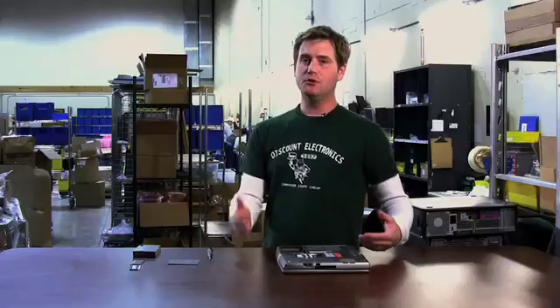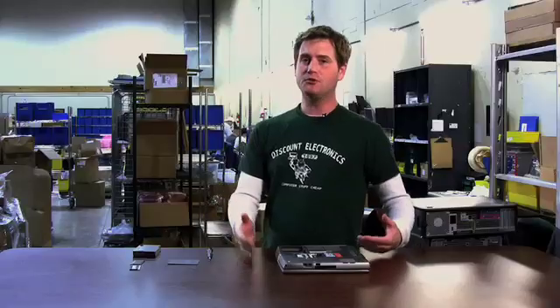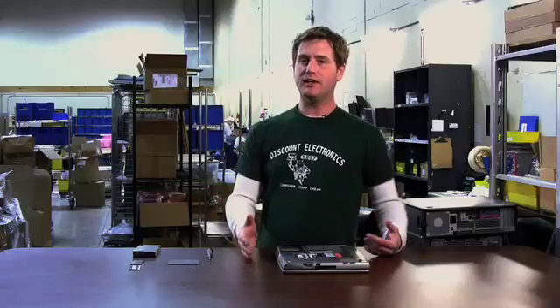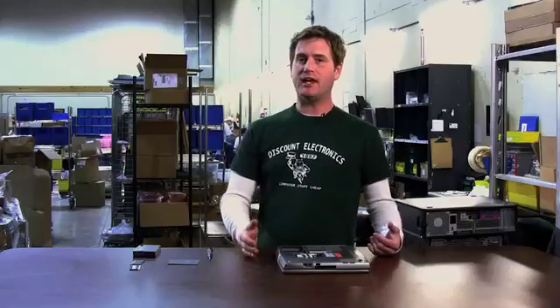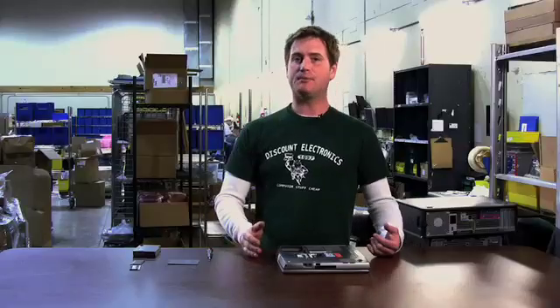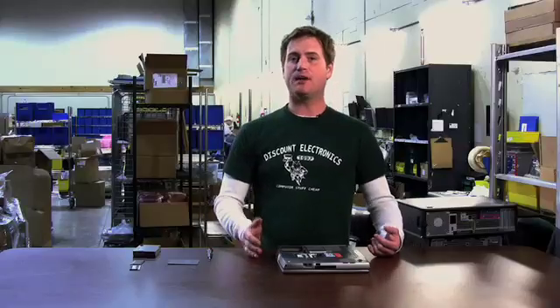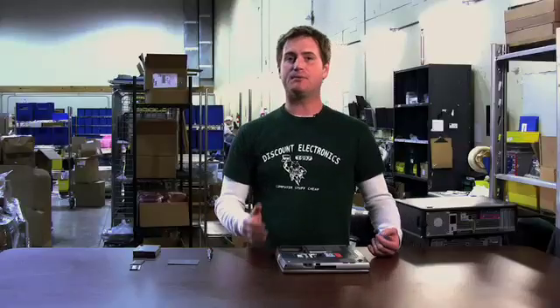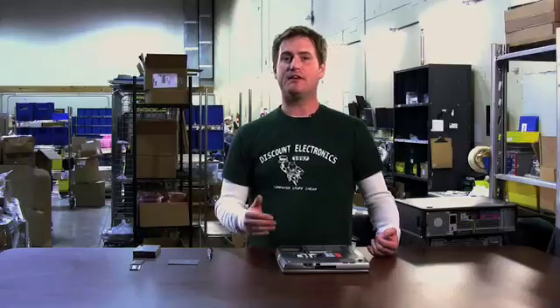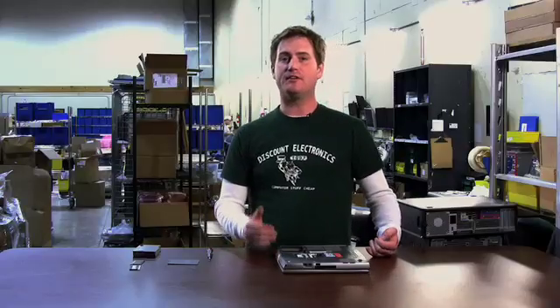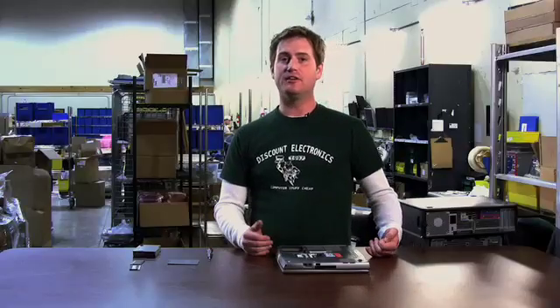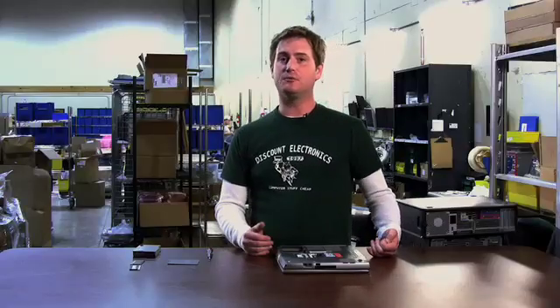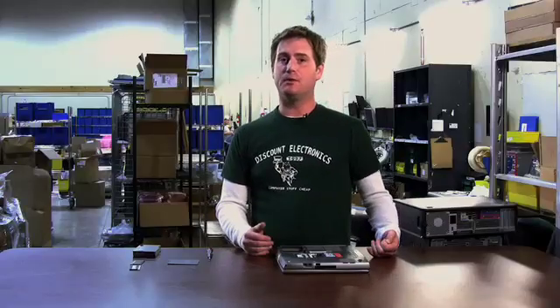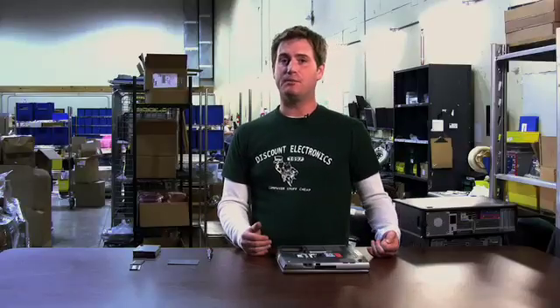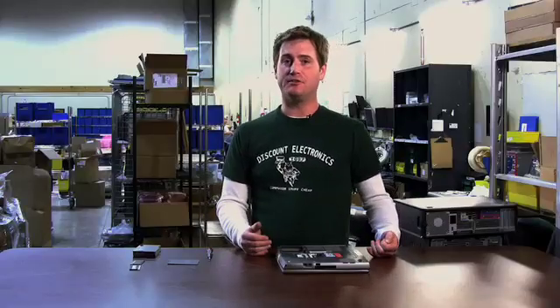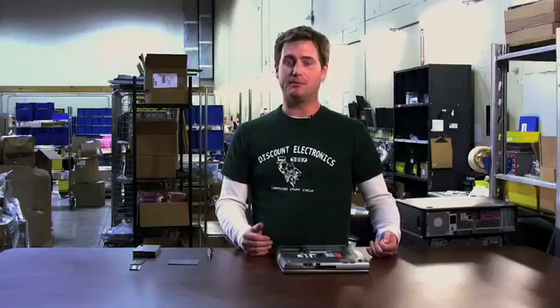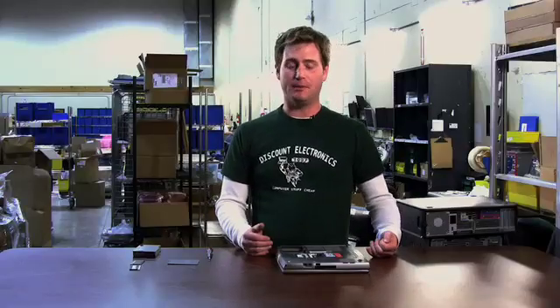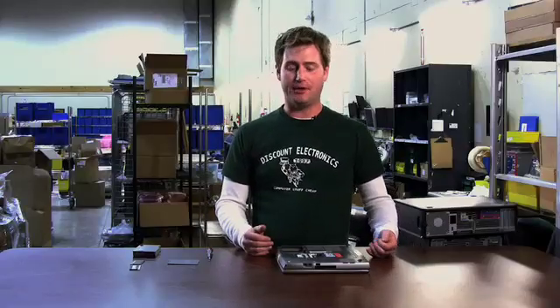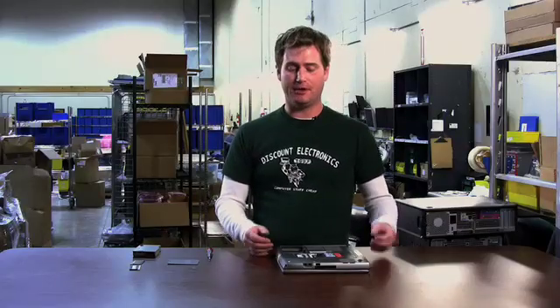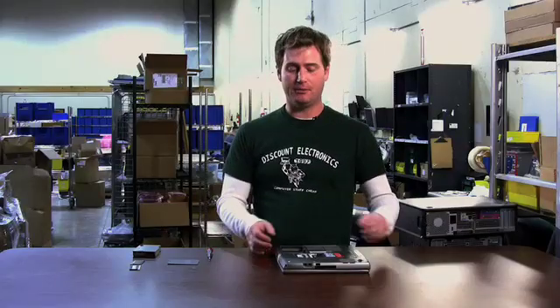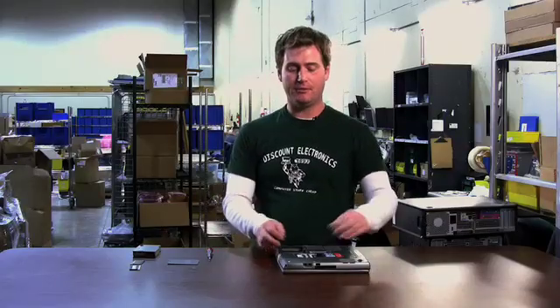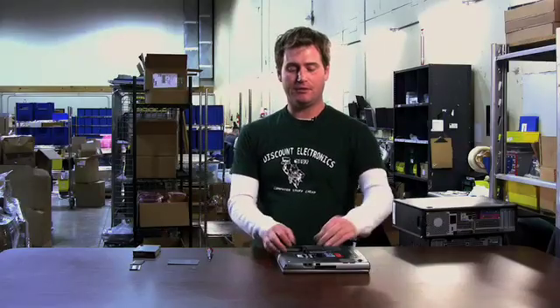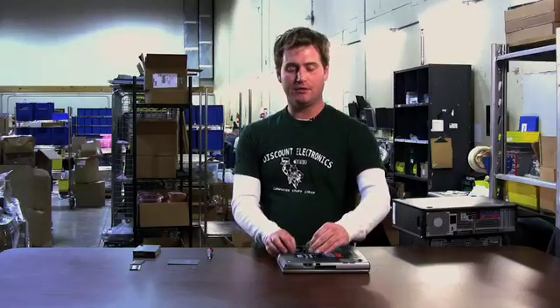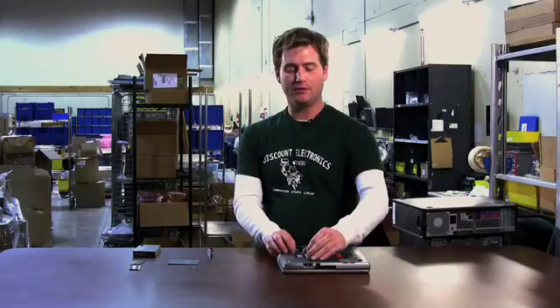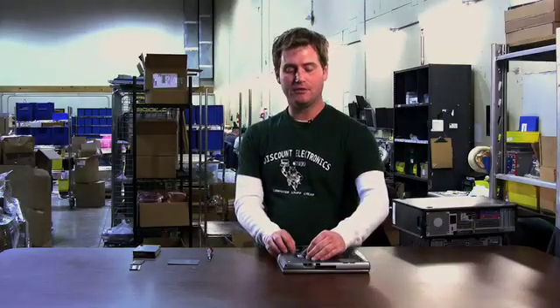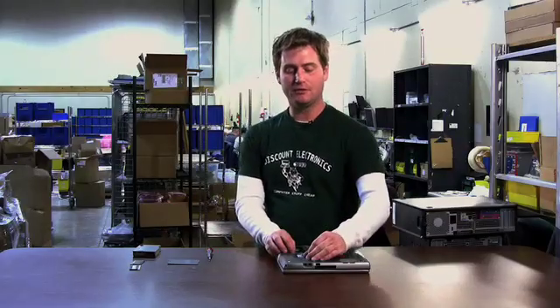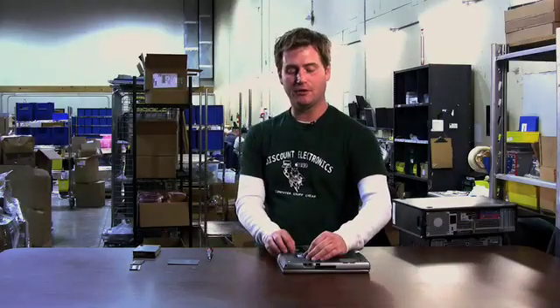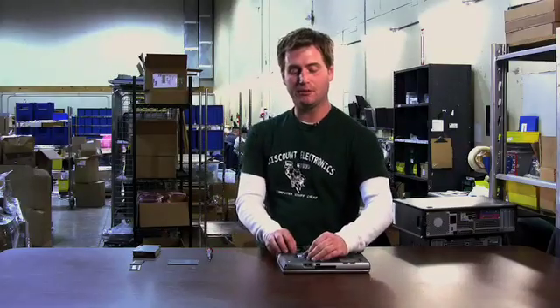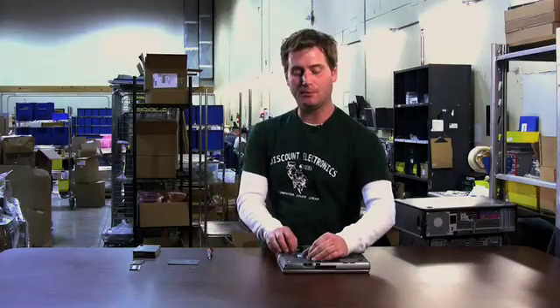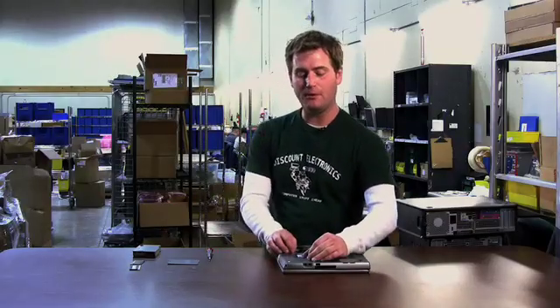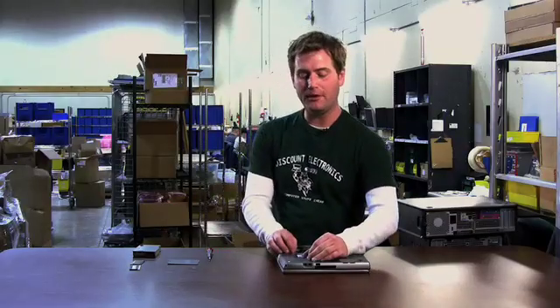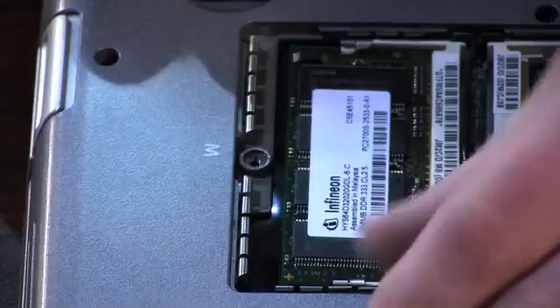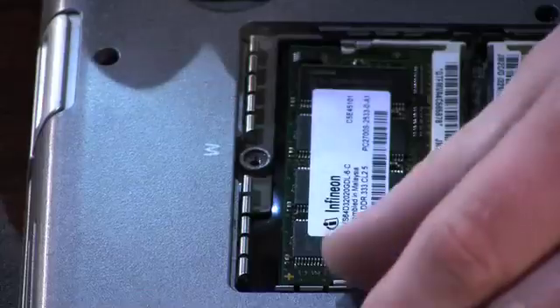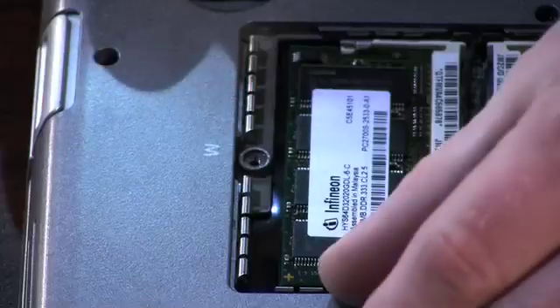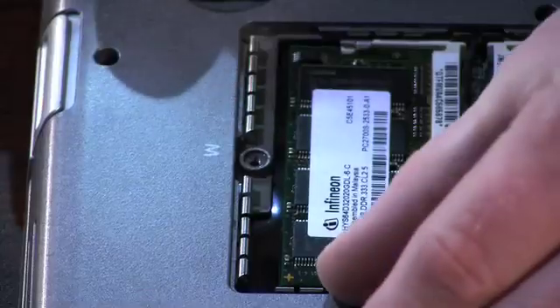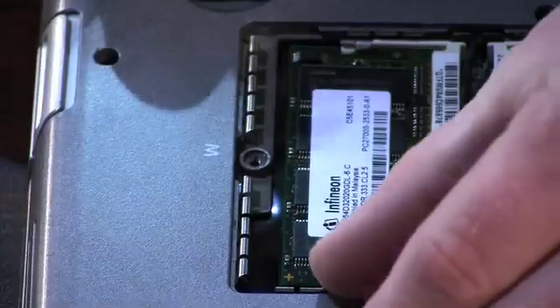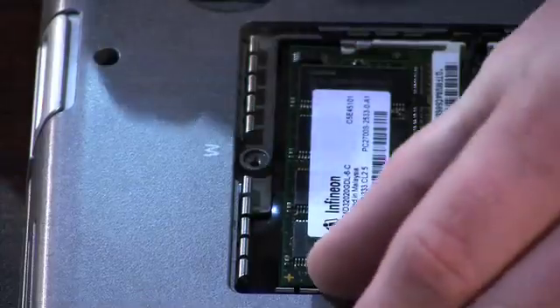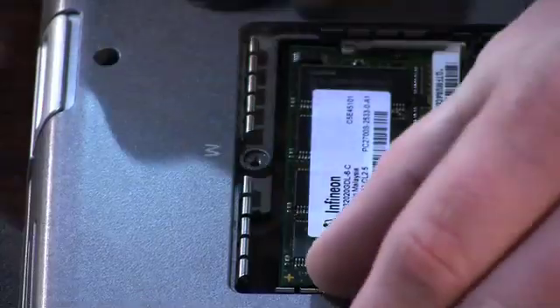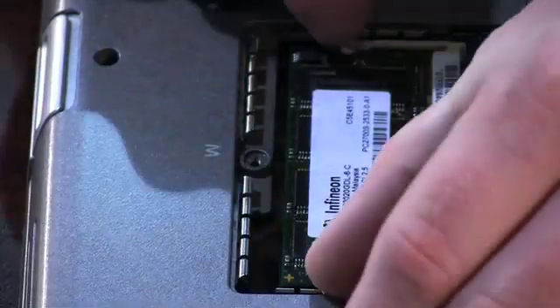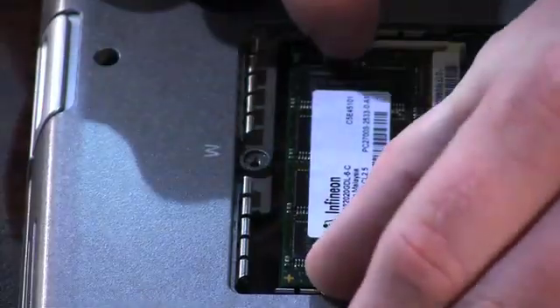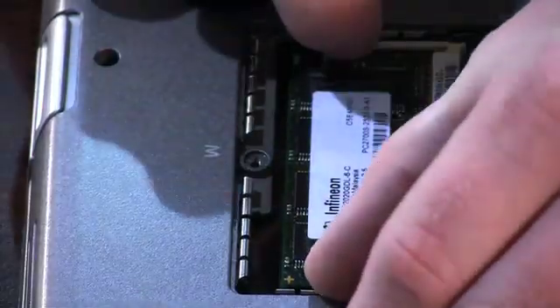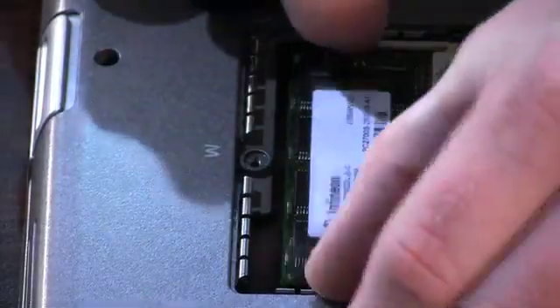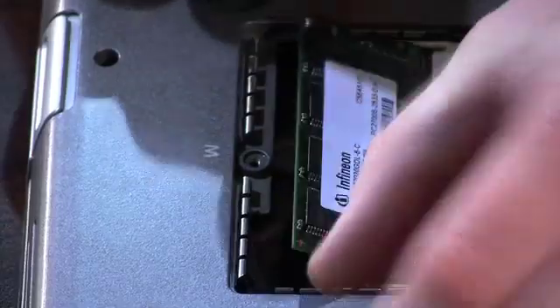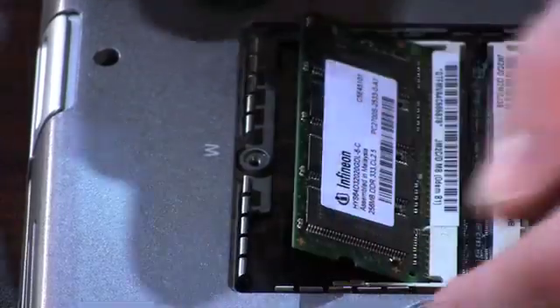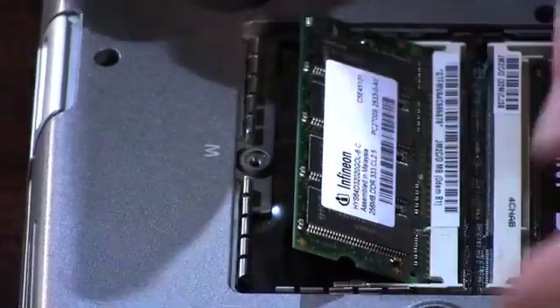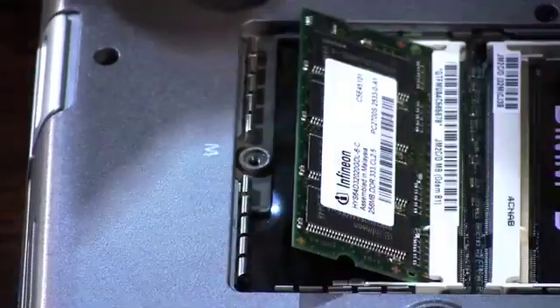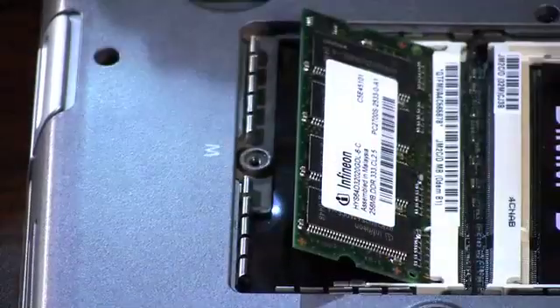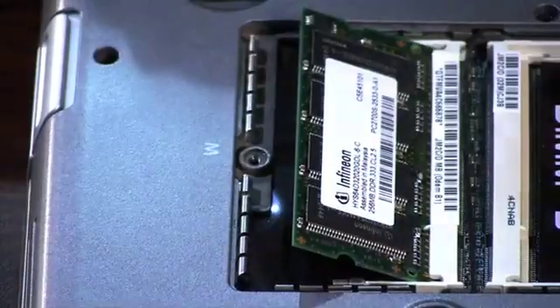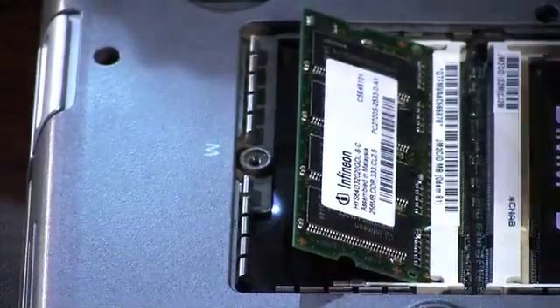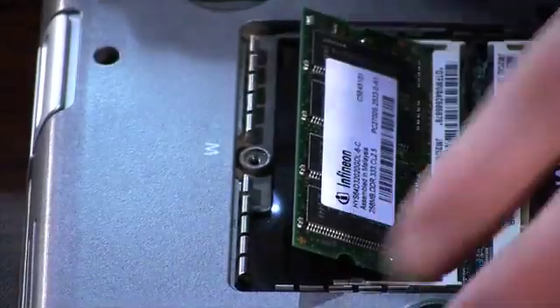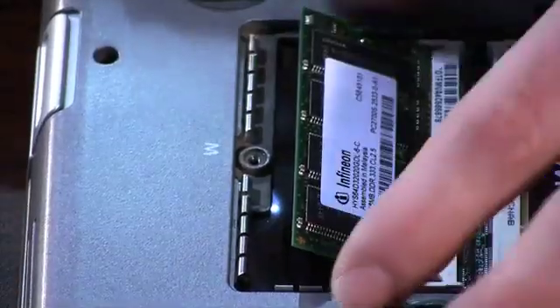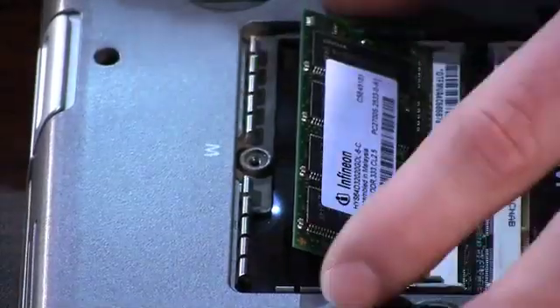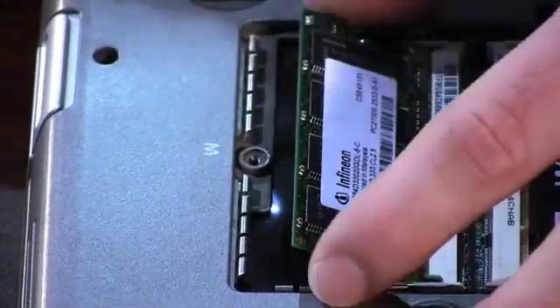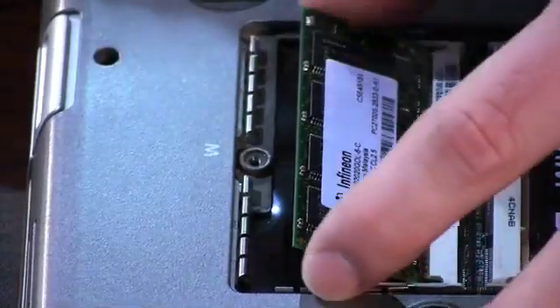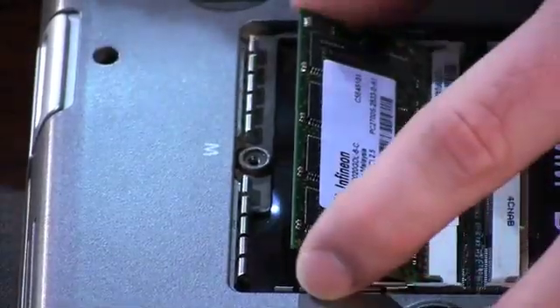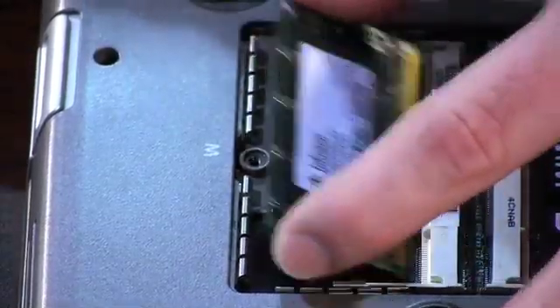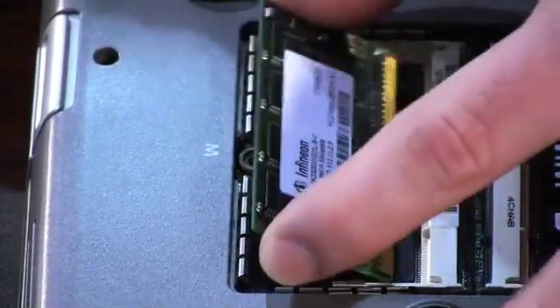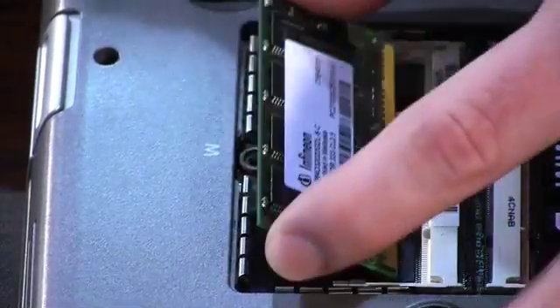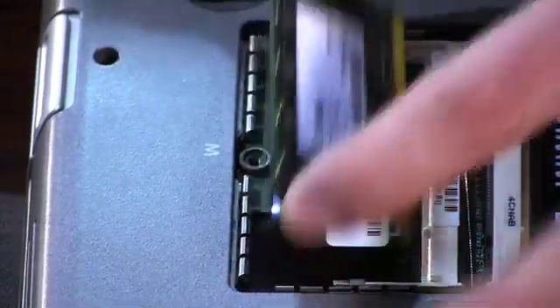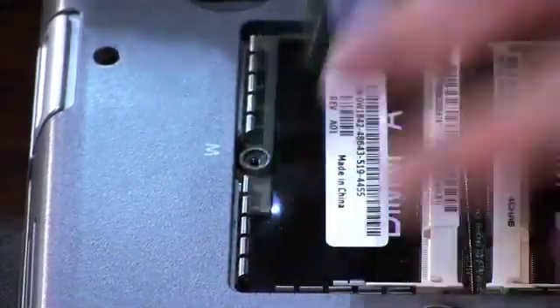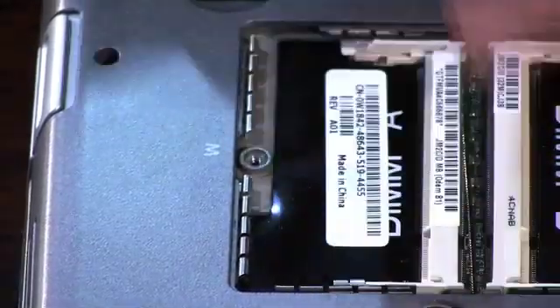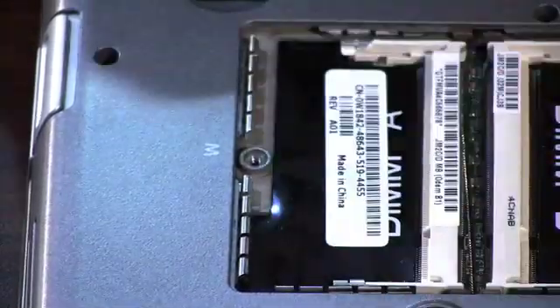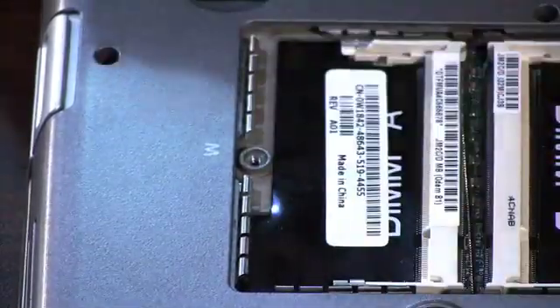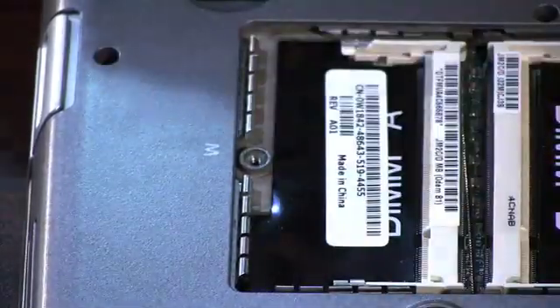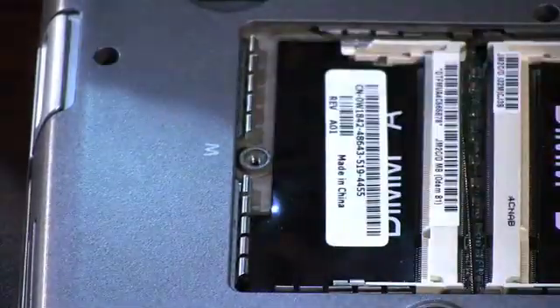Usually laptops have at least one piece of memory in them. To pull that old memory out, you just spread the clips out and it pops straight up and you pull it straight out.